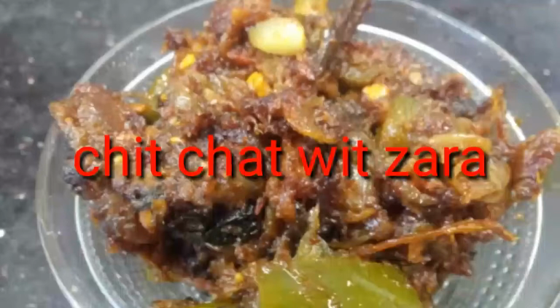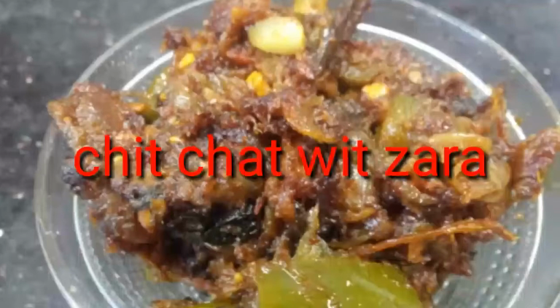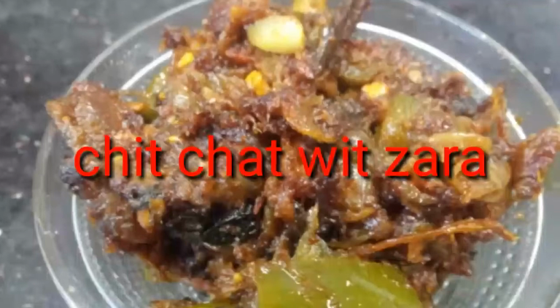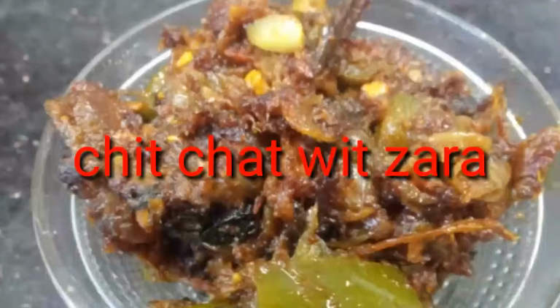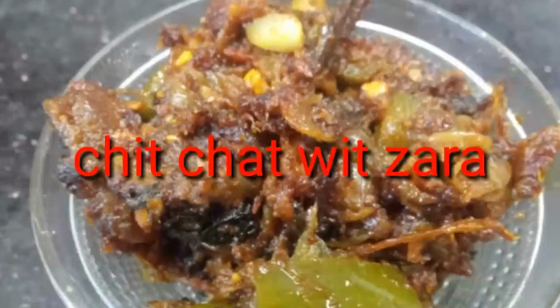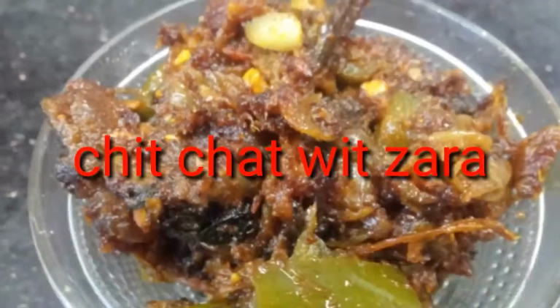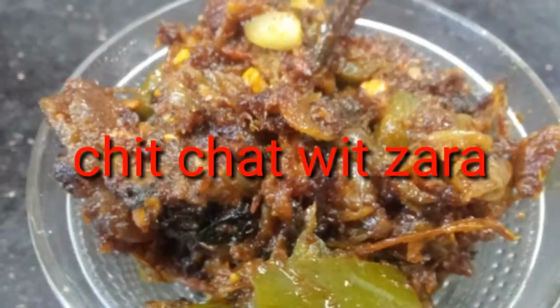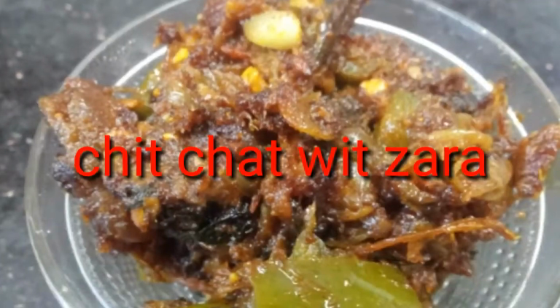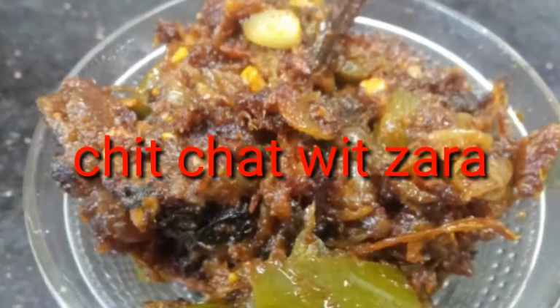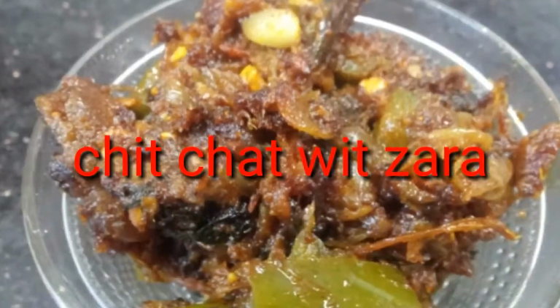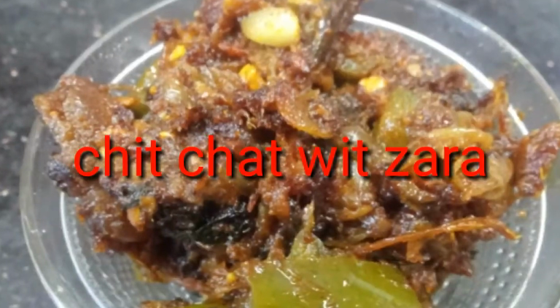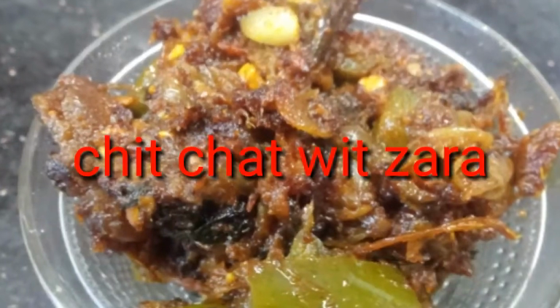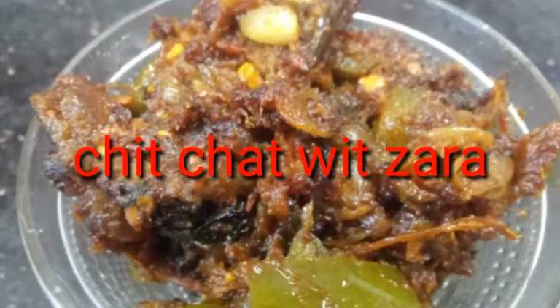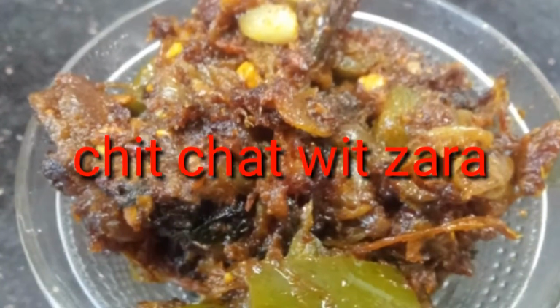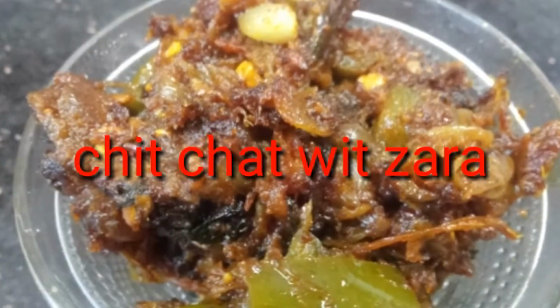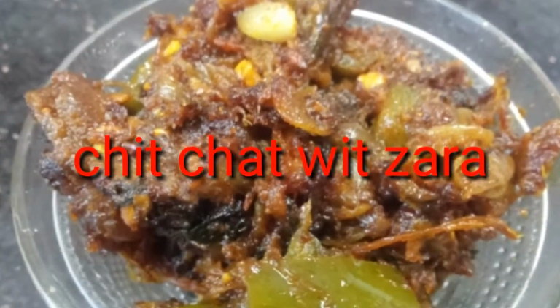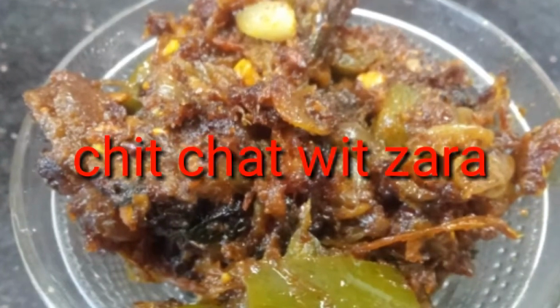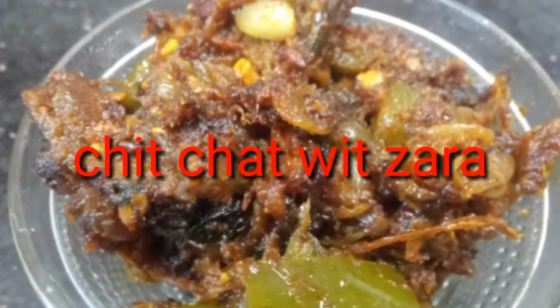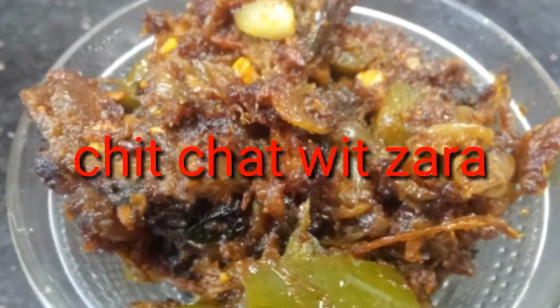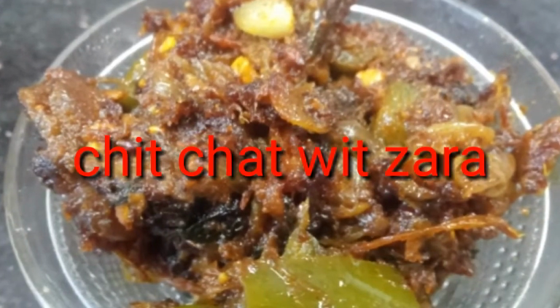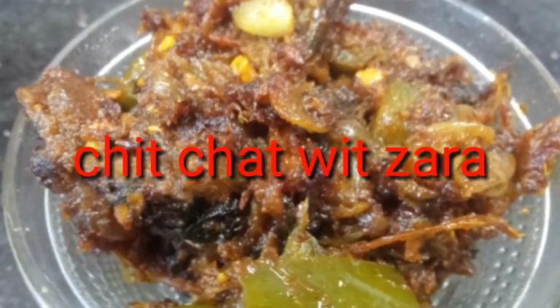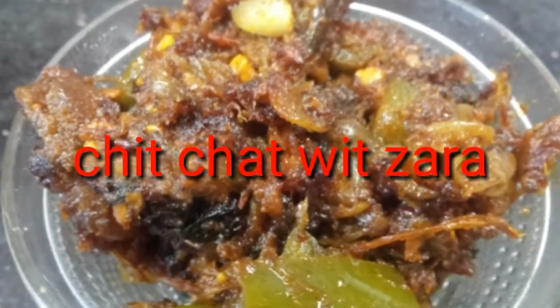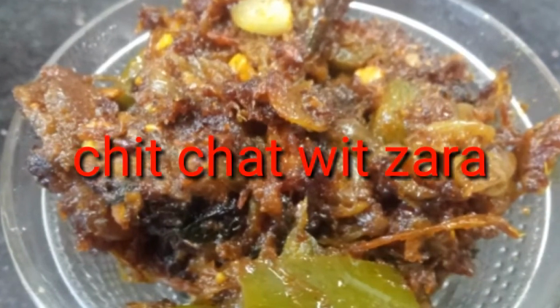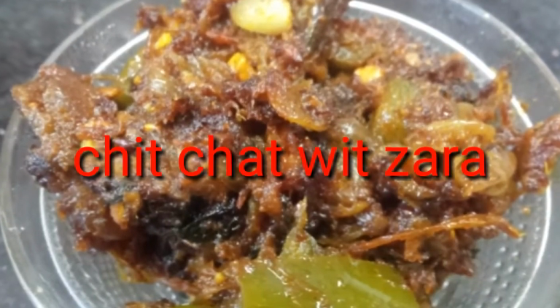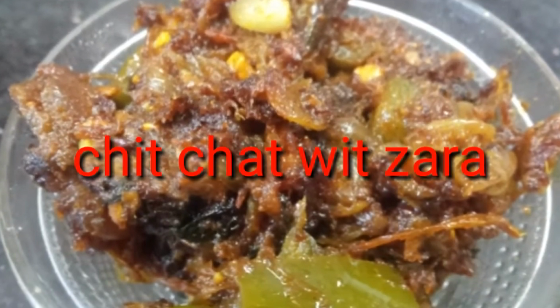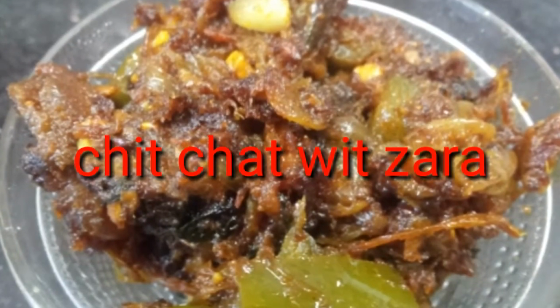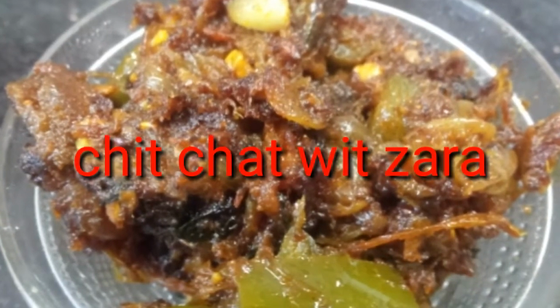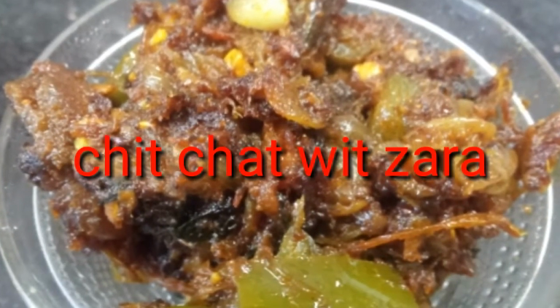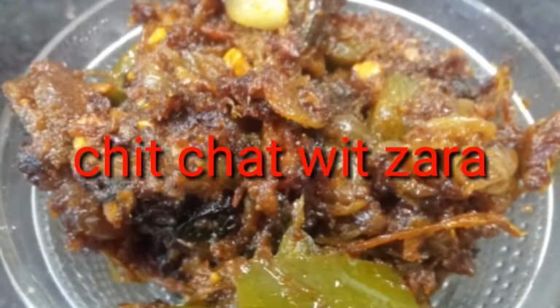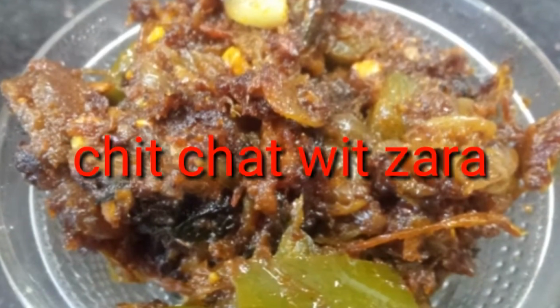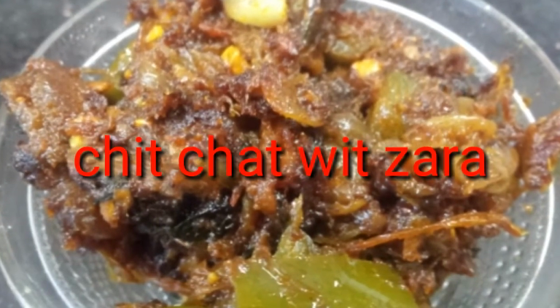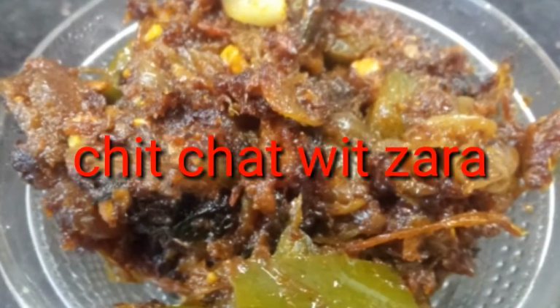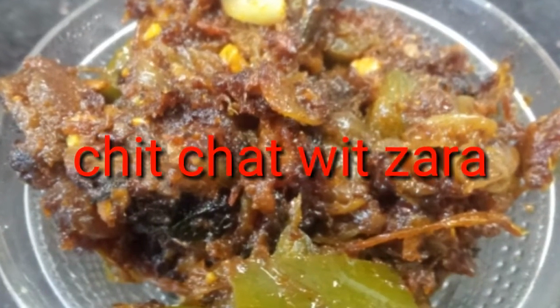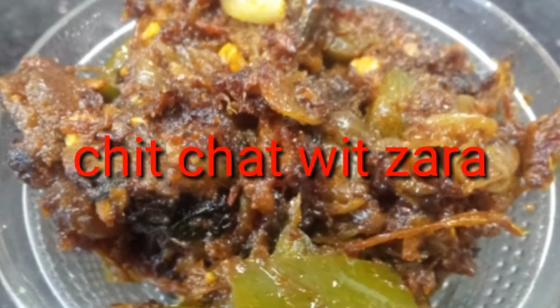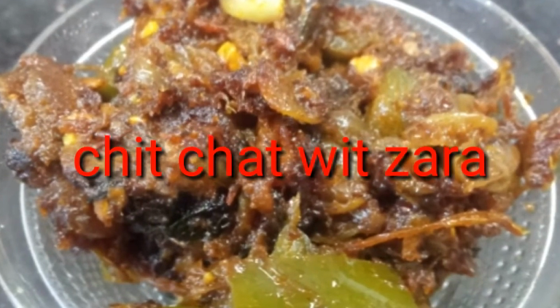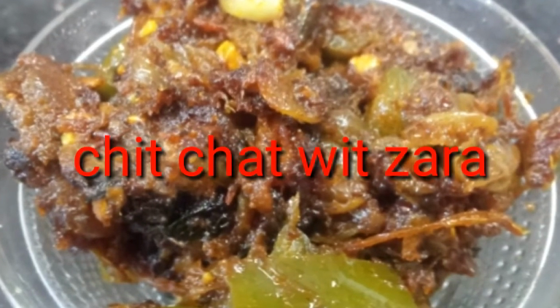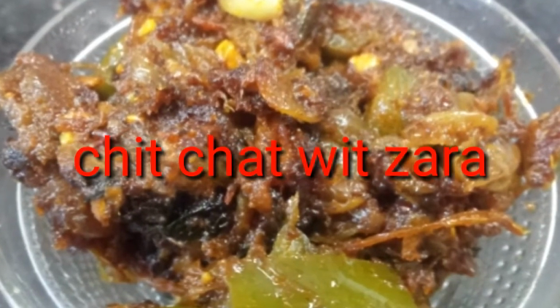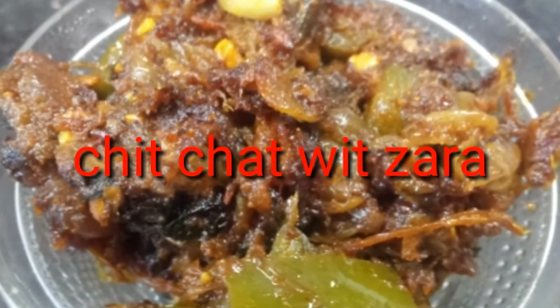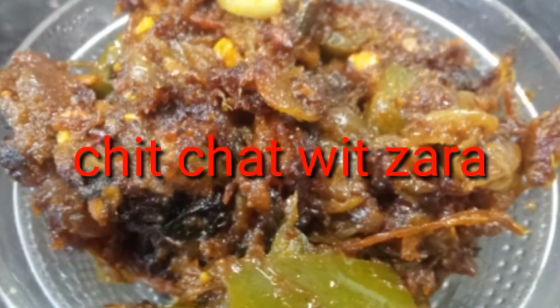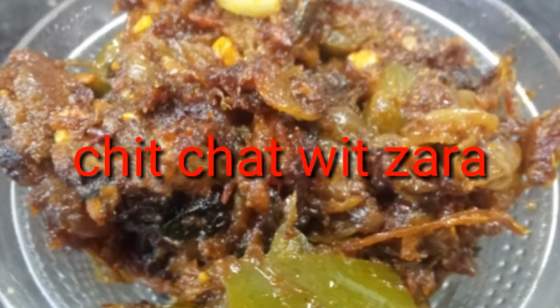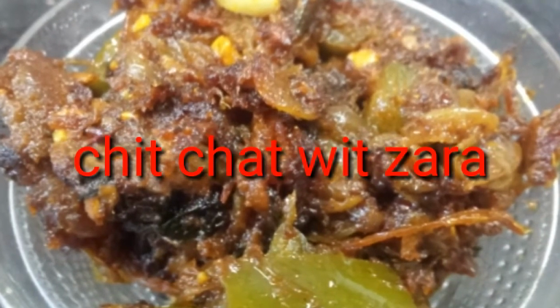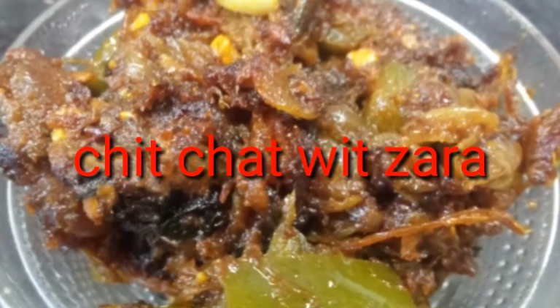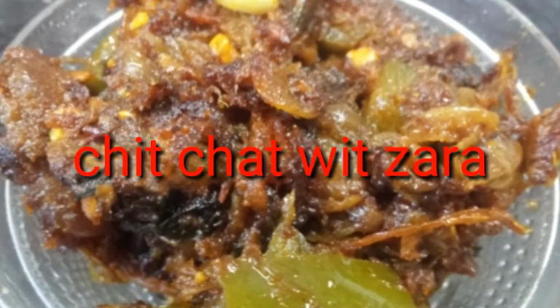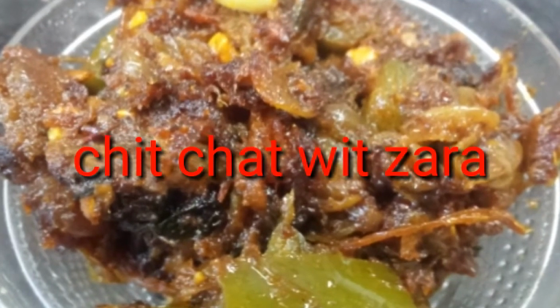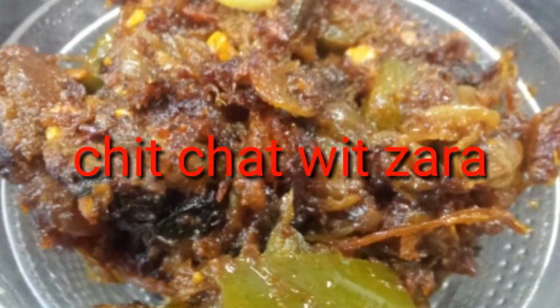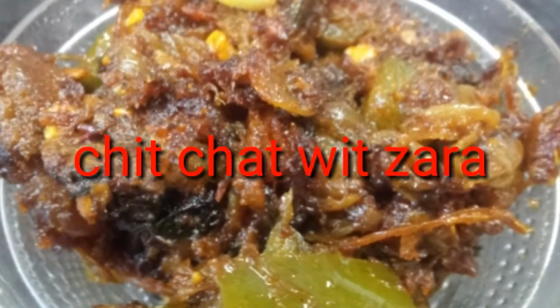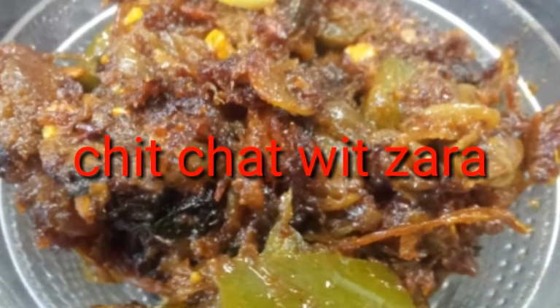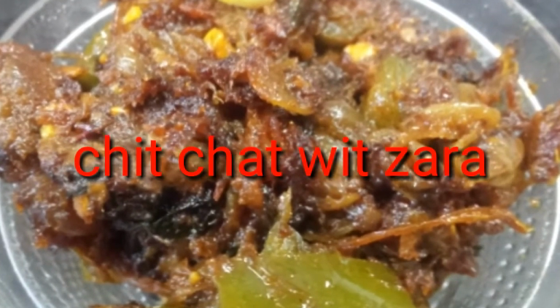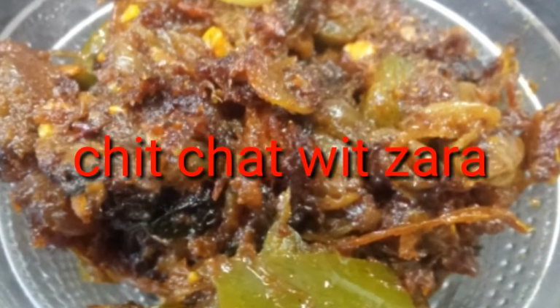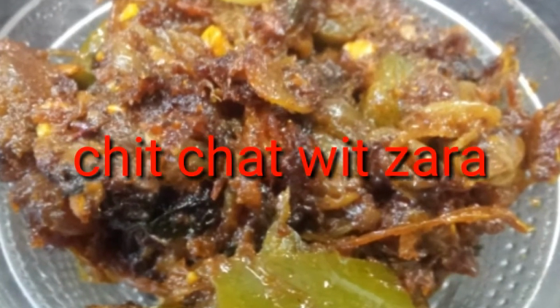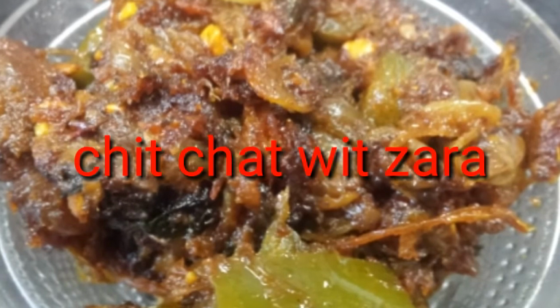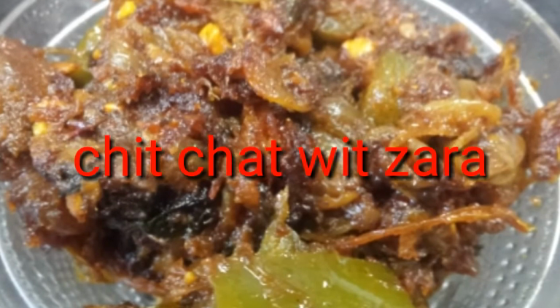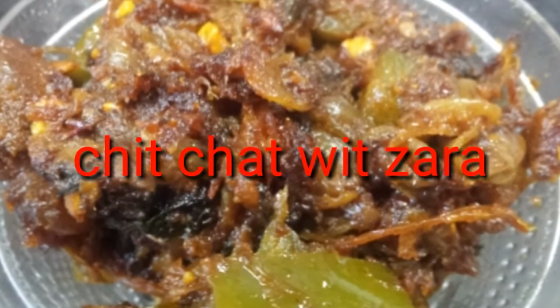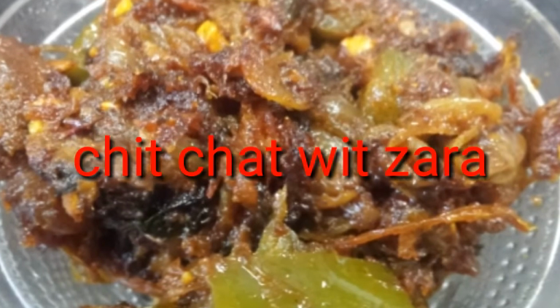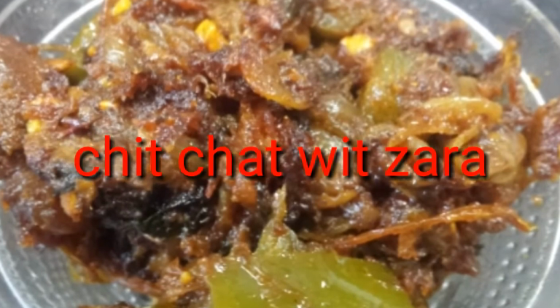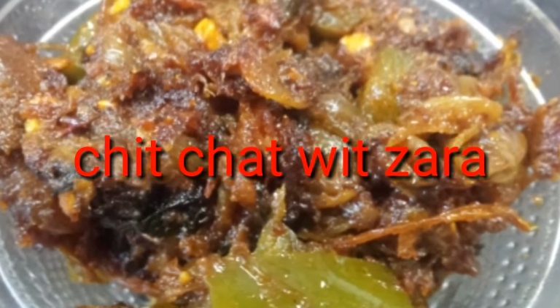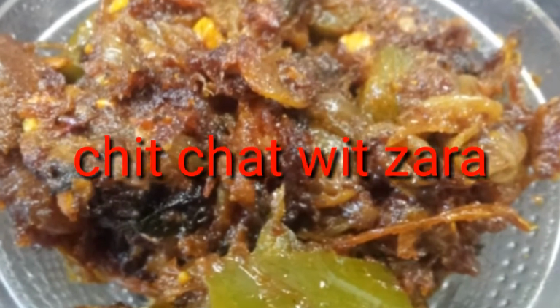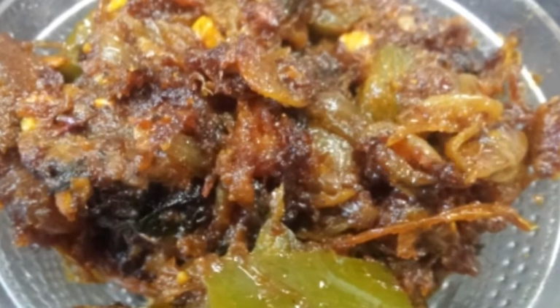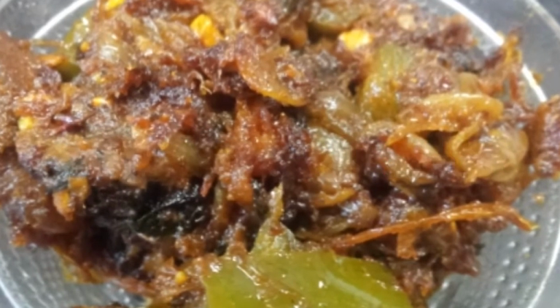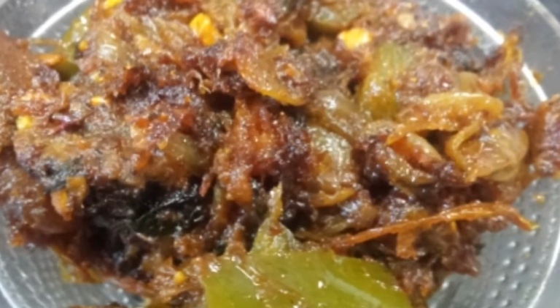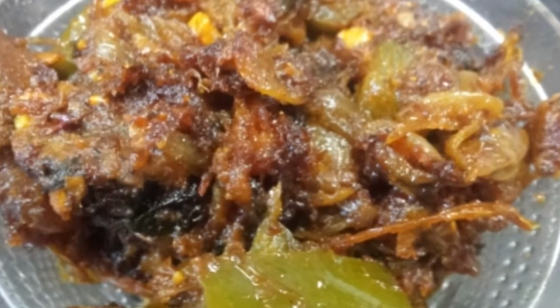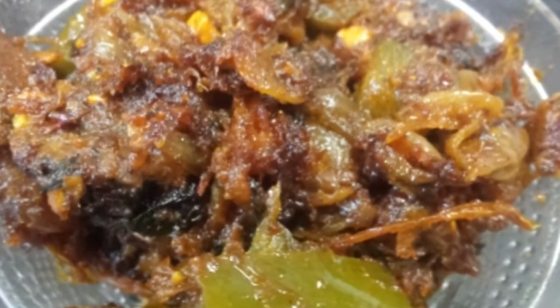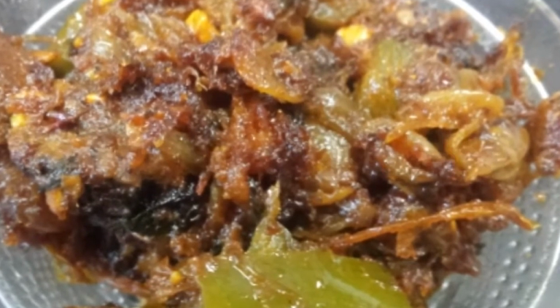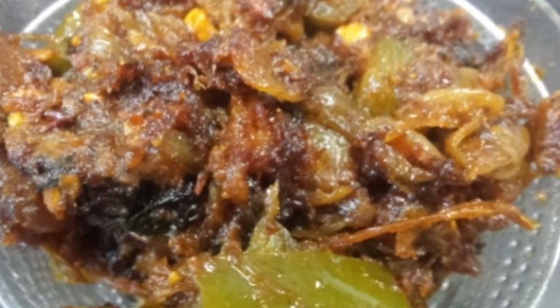Hi! Hello! Welcome back to my channel, Chit Chat with Zara. I'm going to show you a dish — Capsicum Mutton Fry.